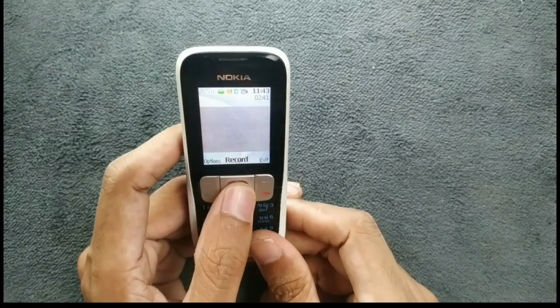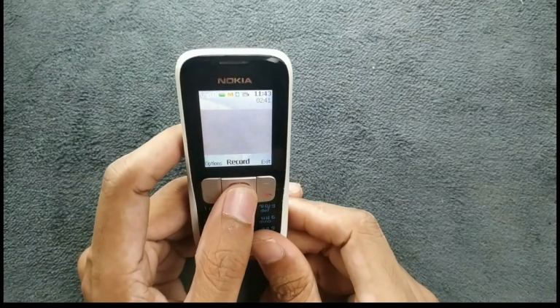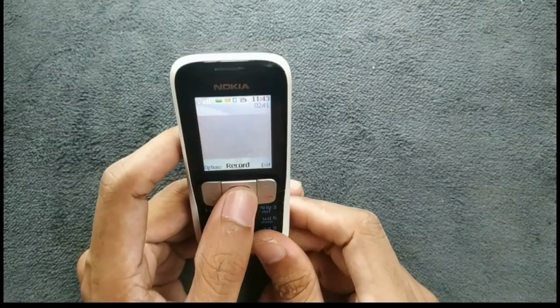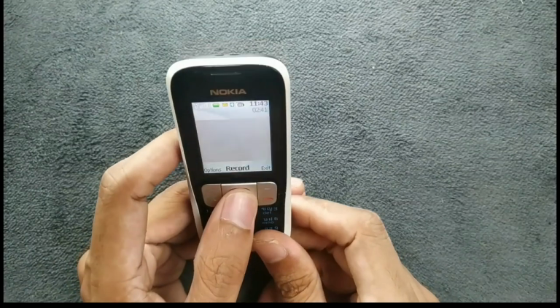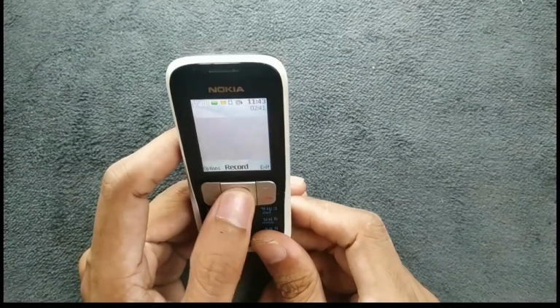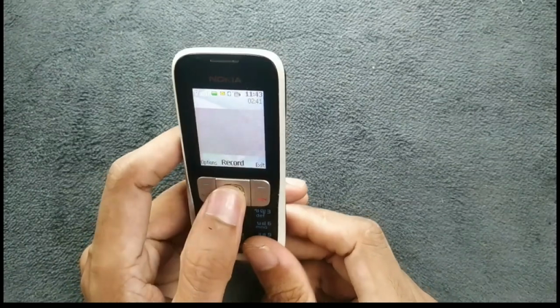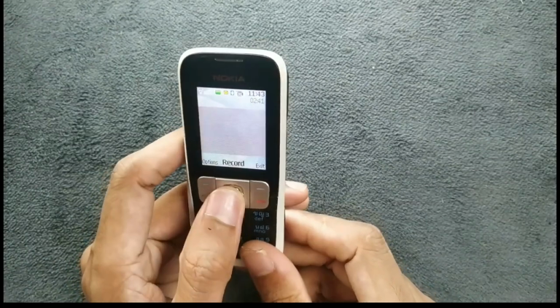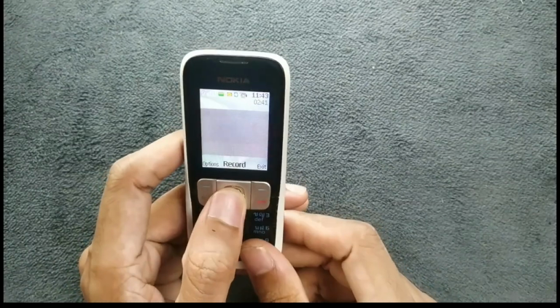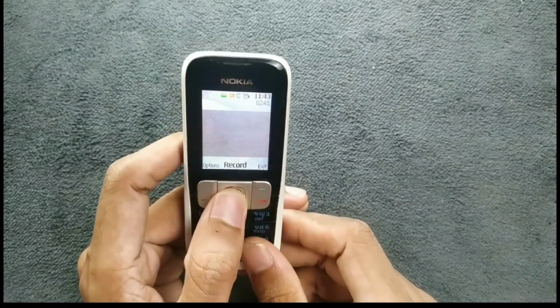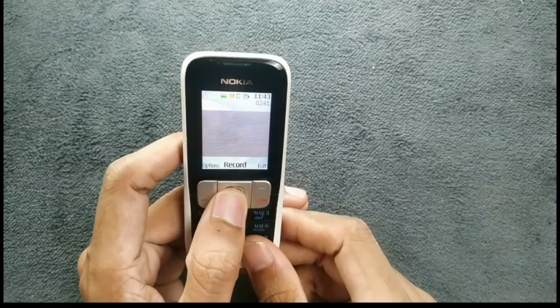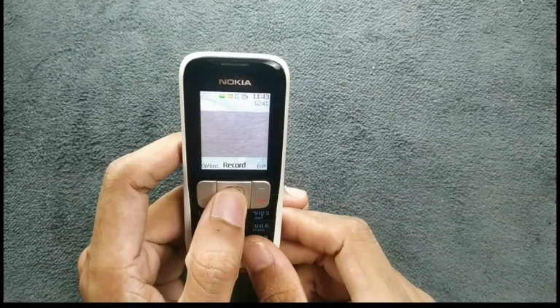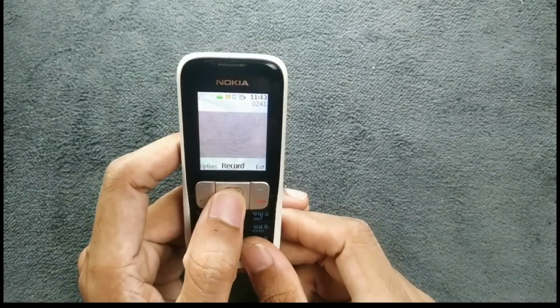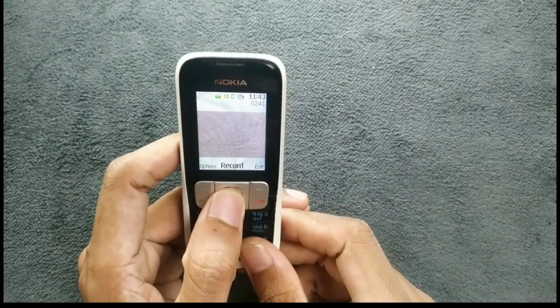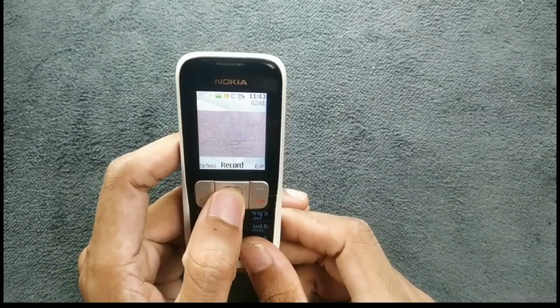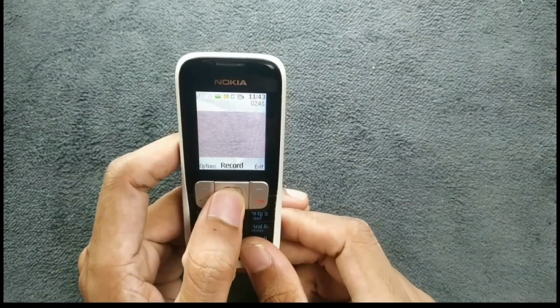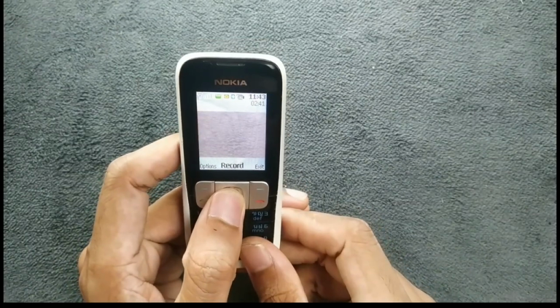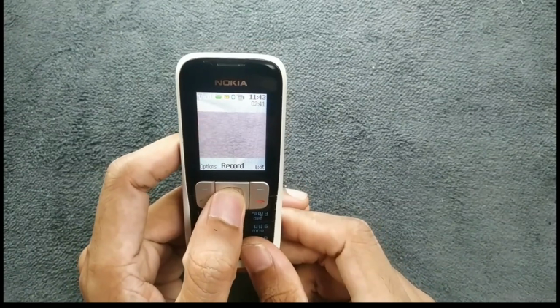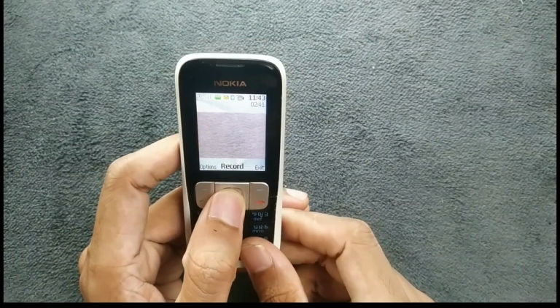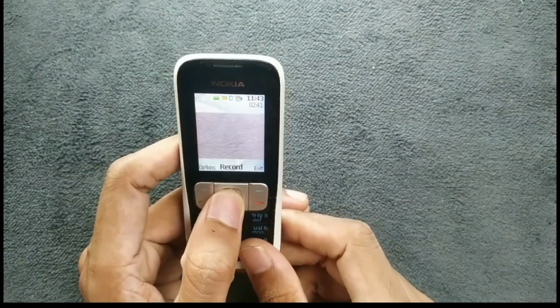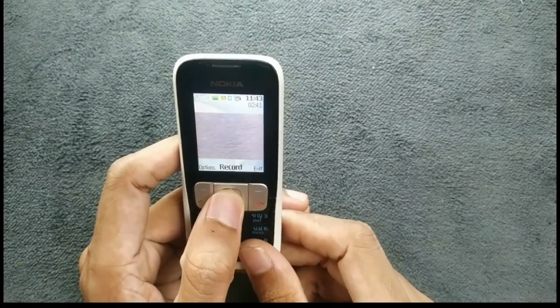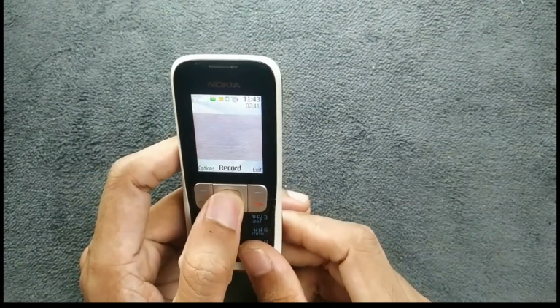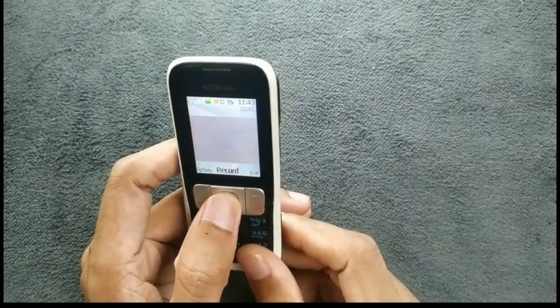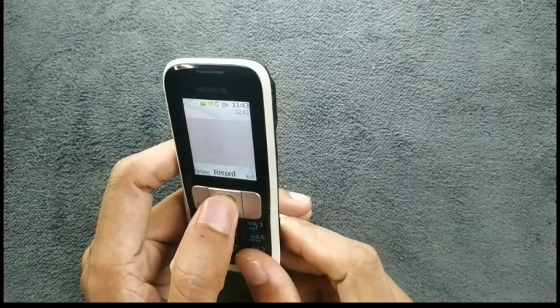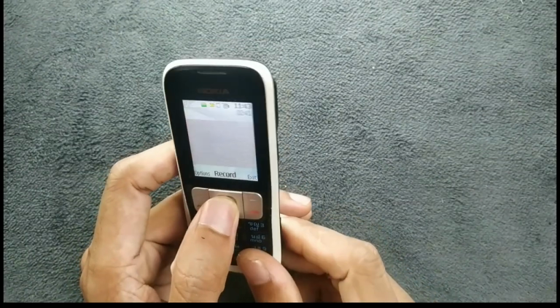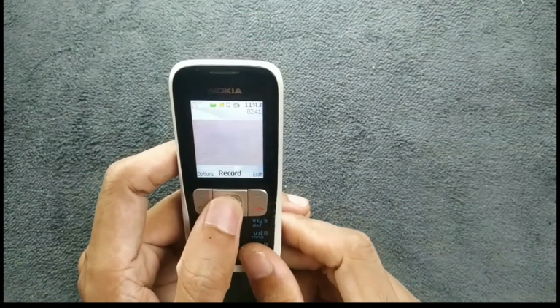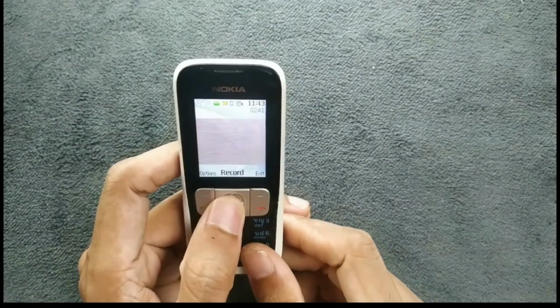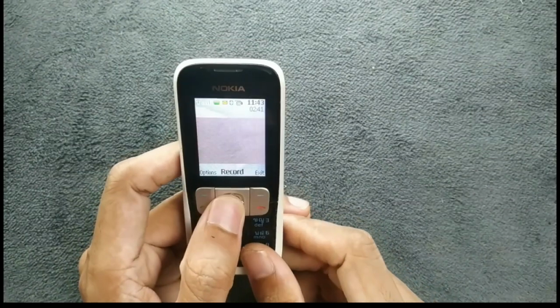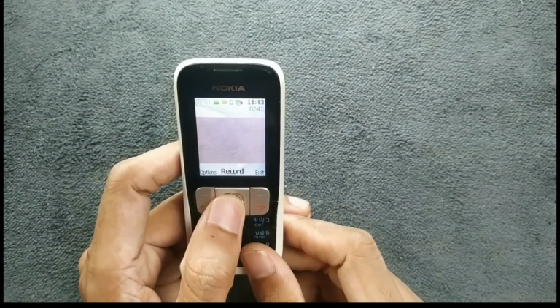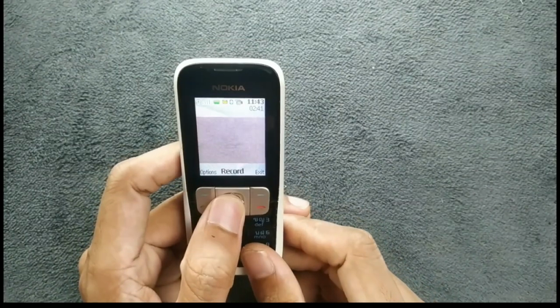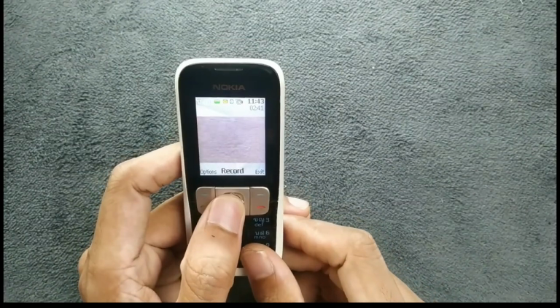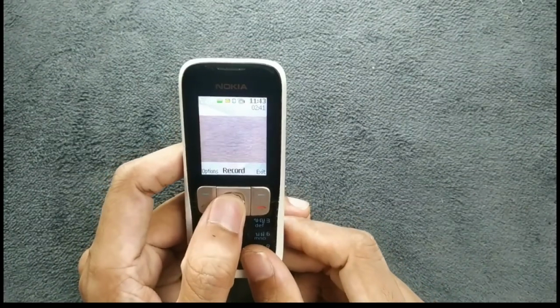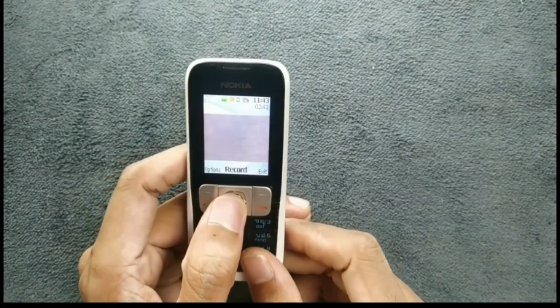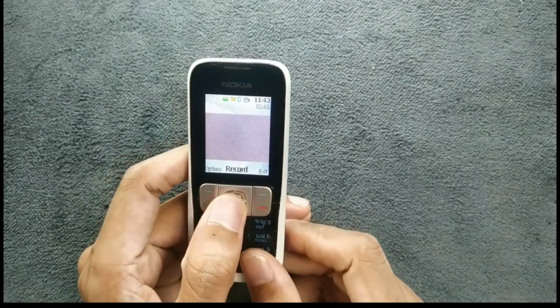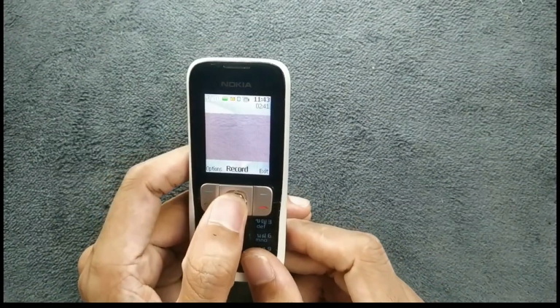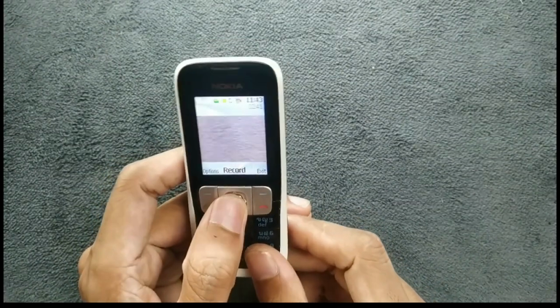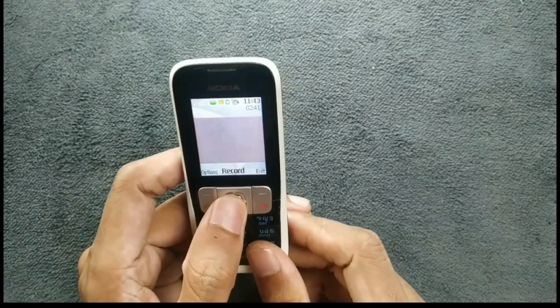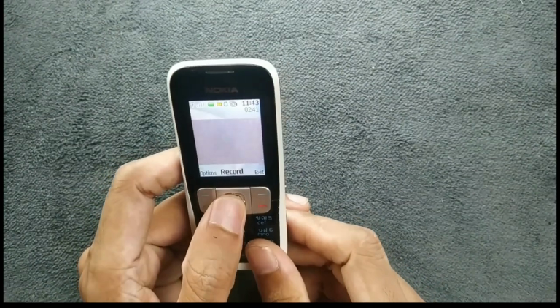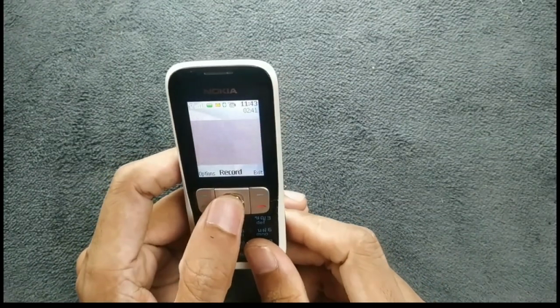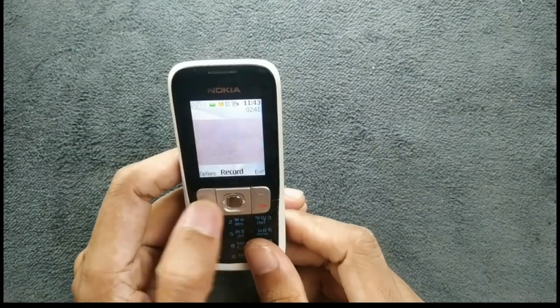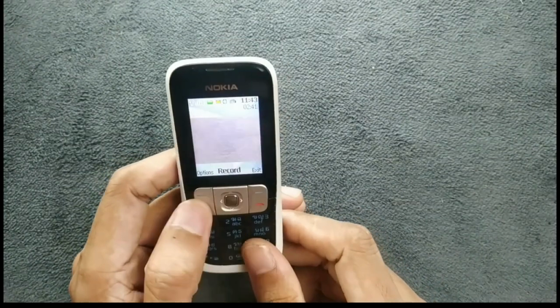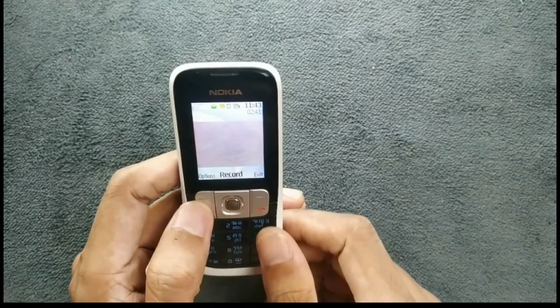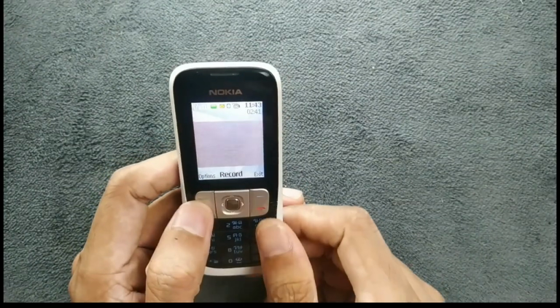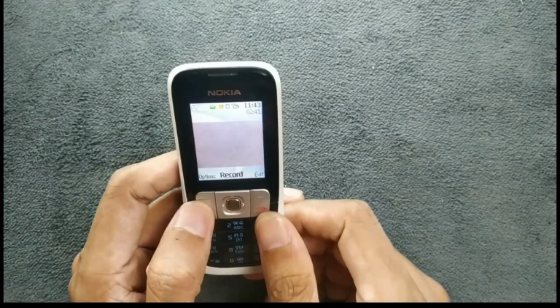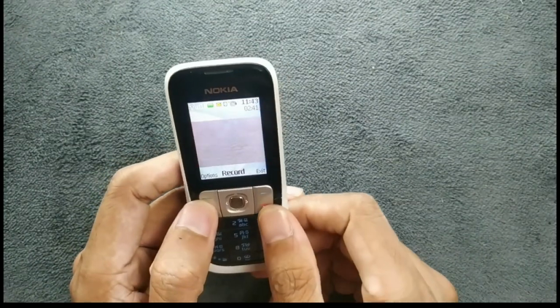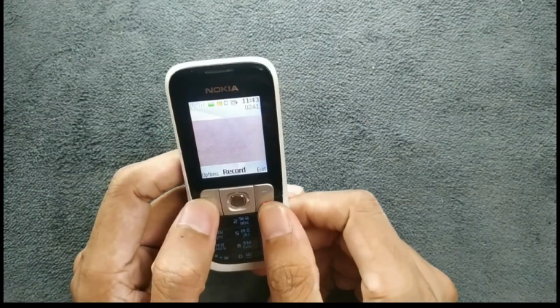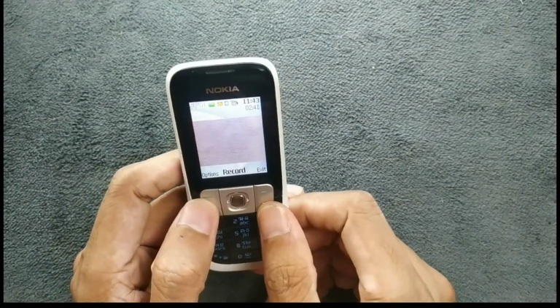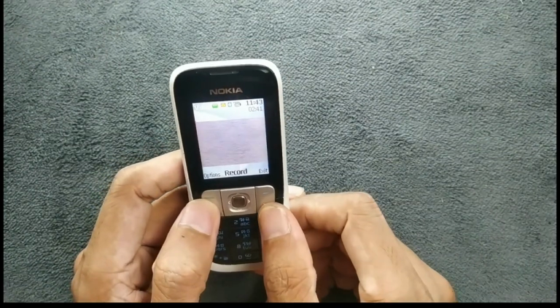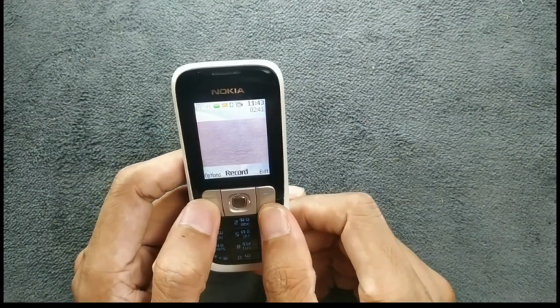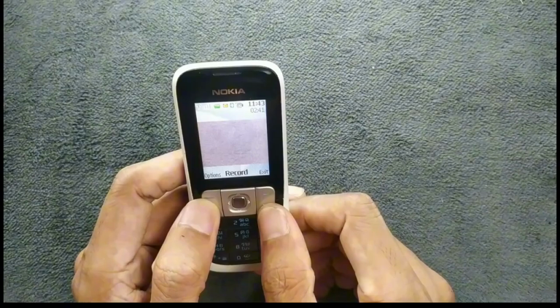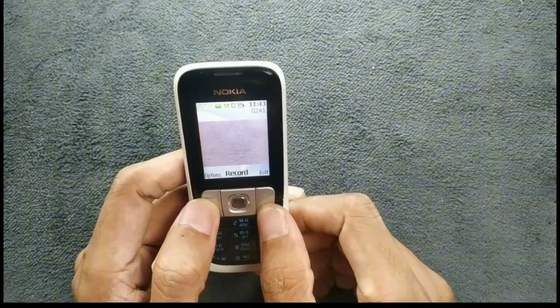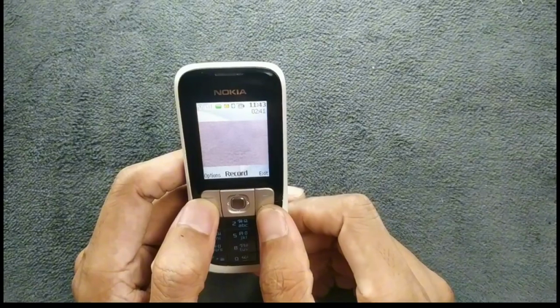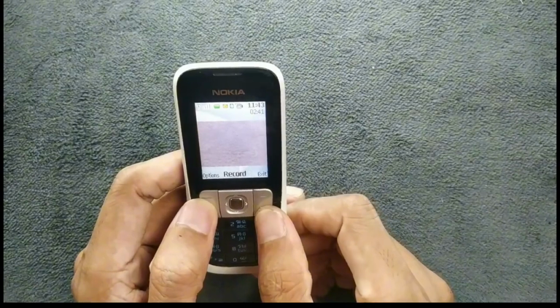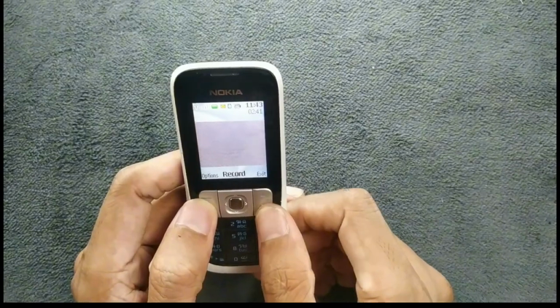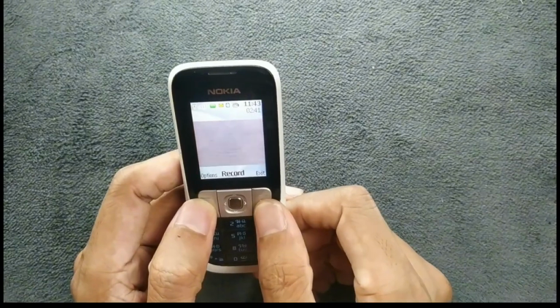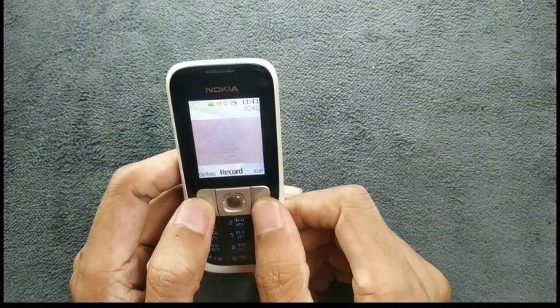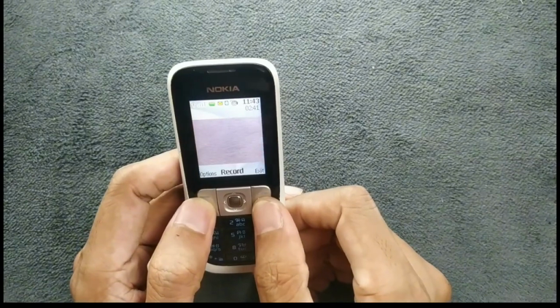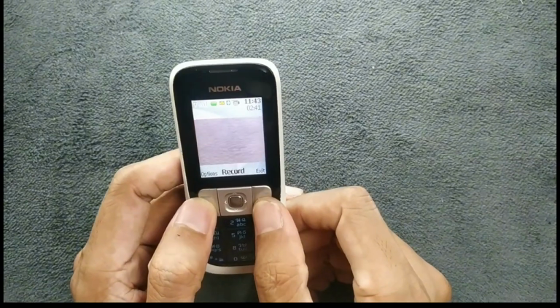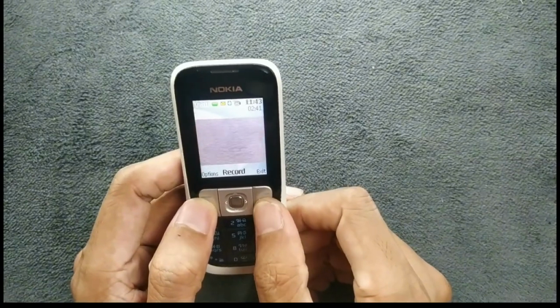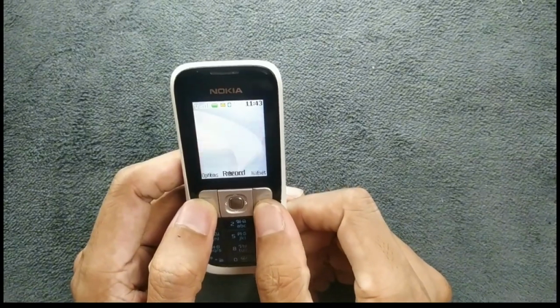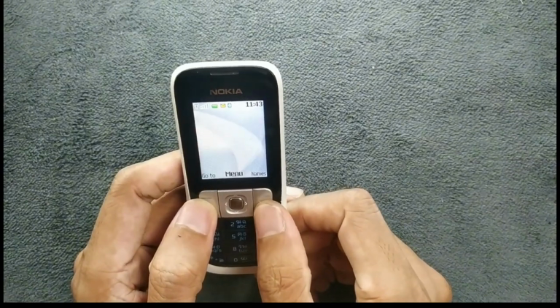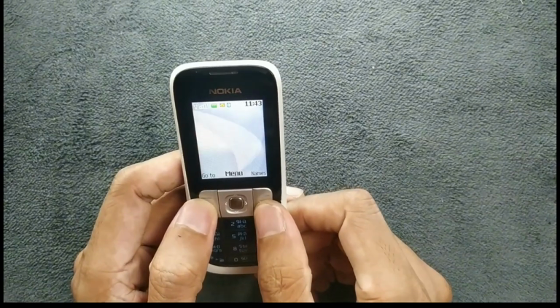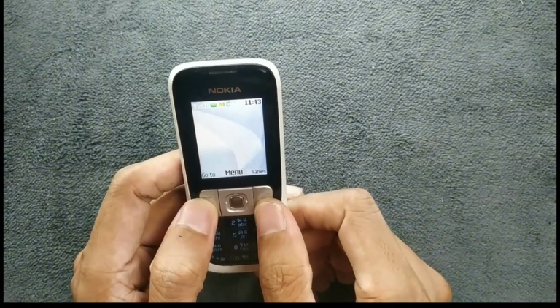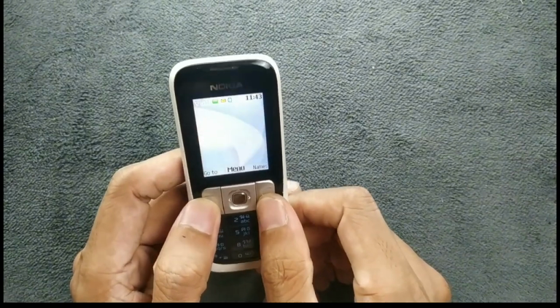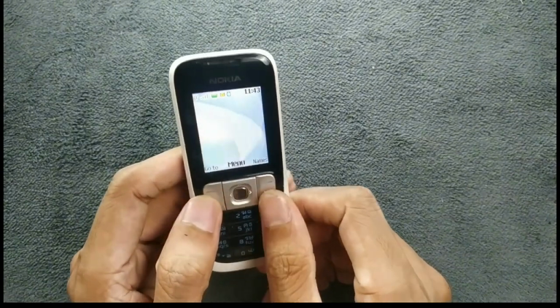You can also record videos here. As you can see, we can record videos and it is not really that bad. I did record videos with this device and I will put them in the video.